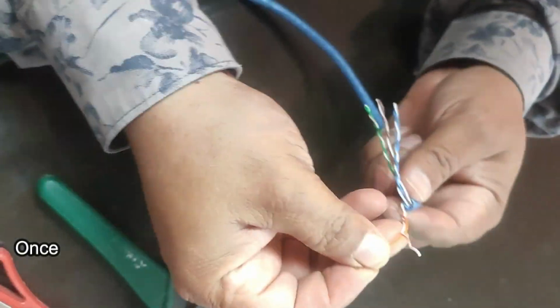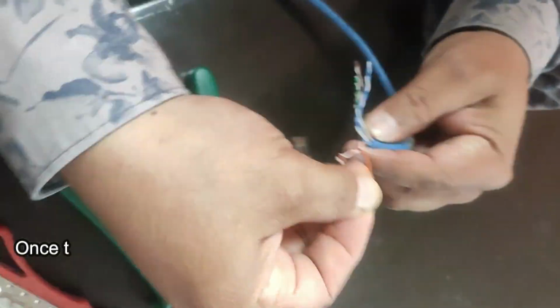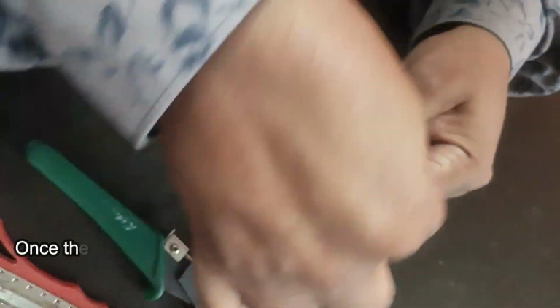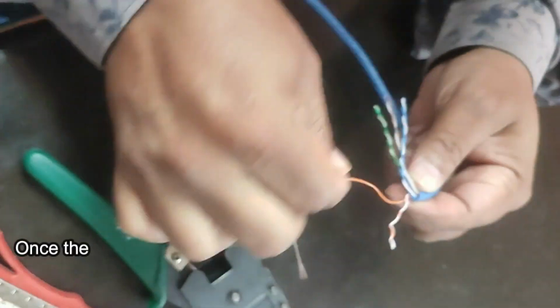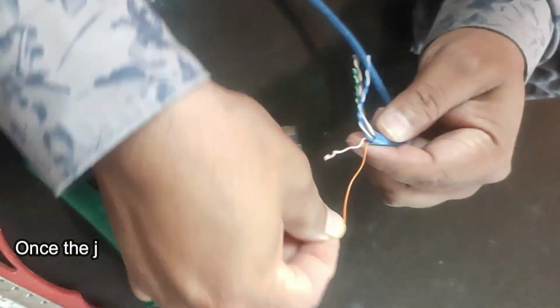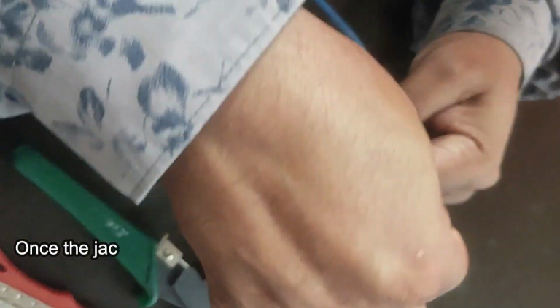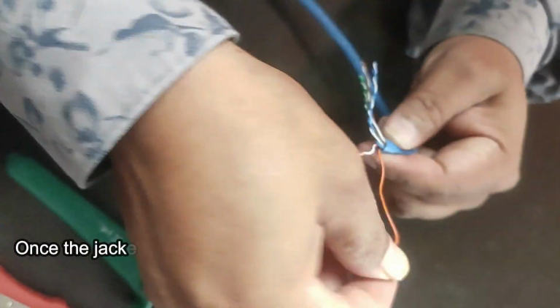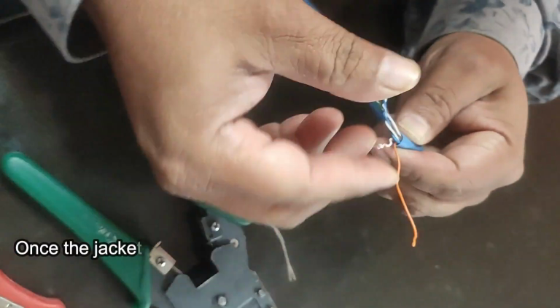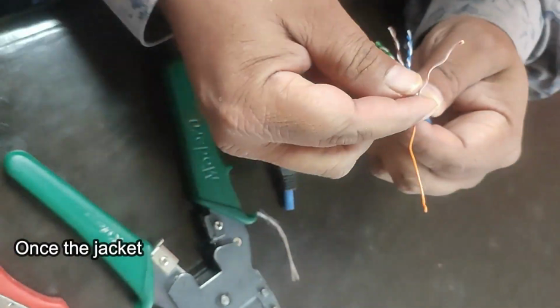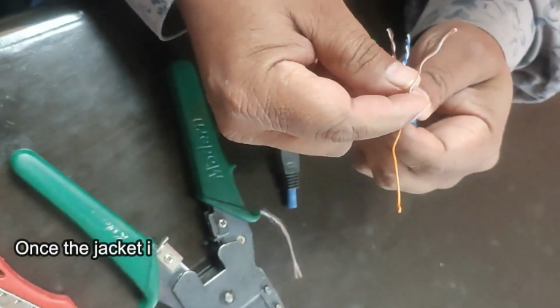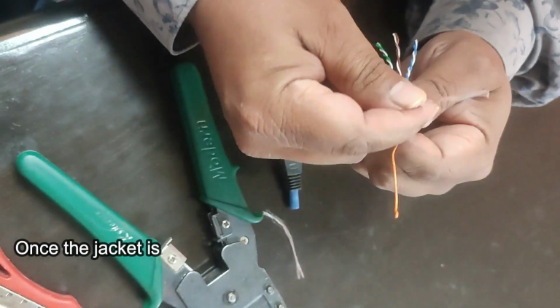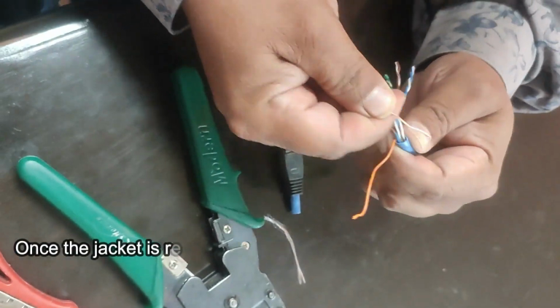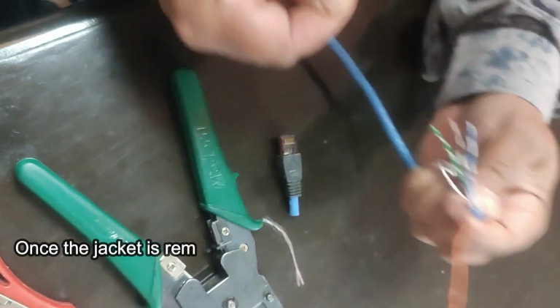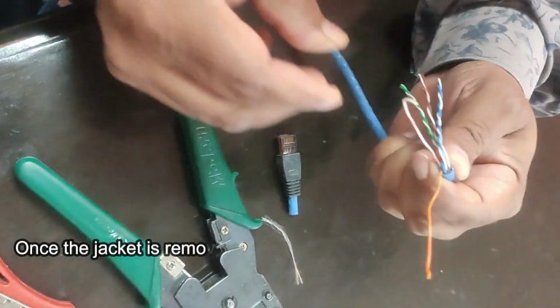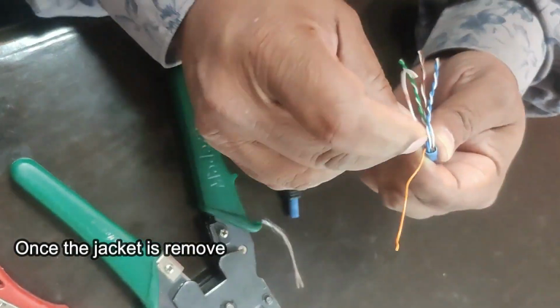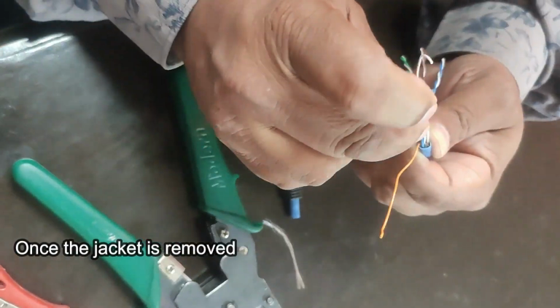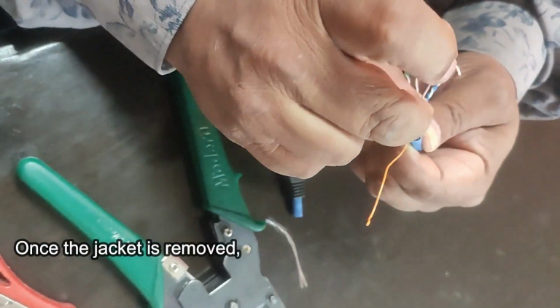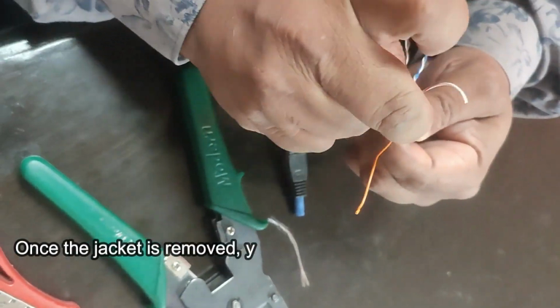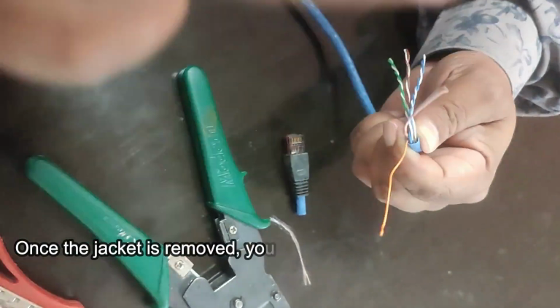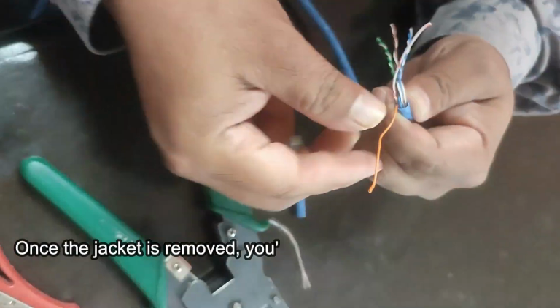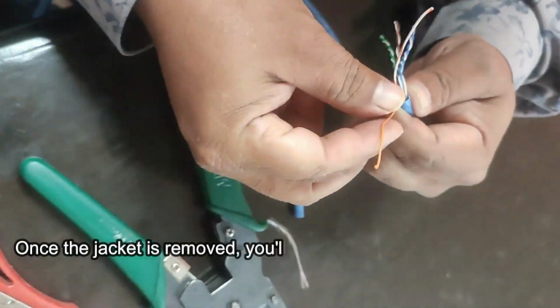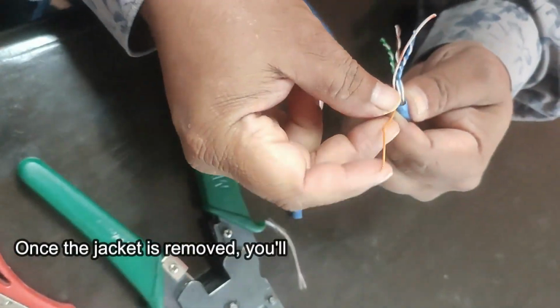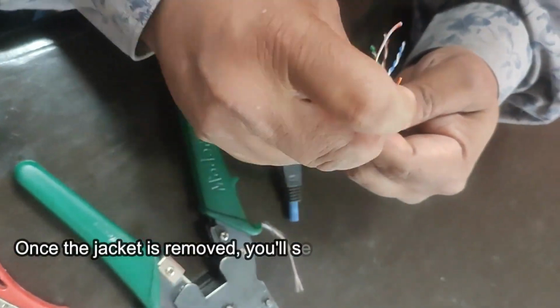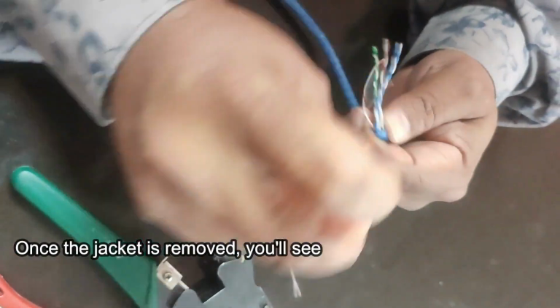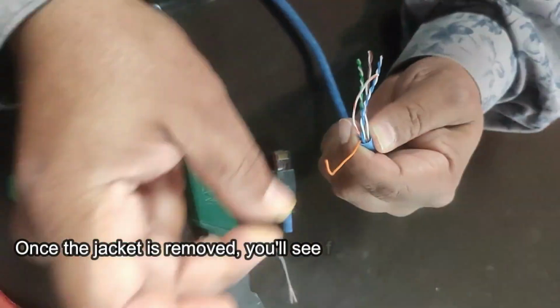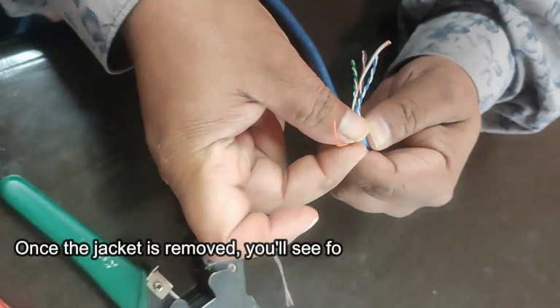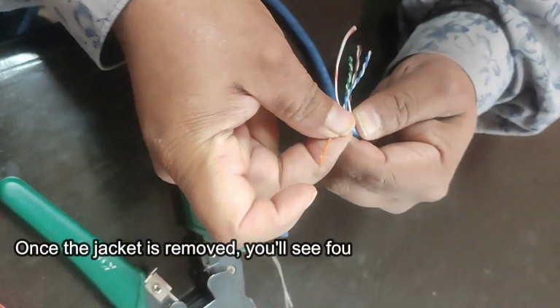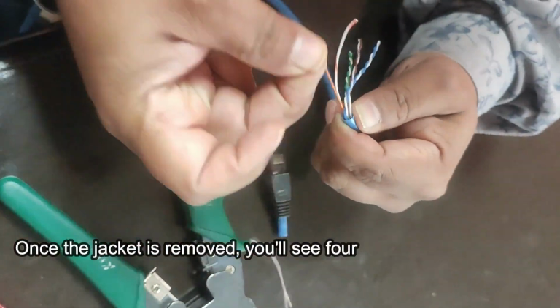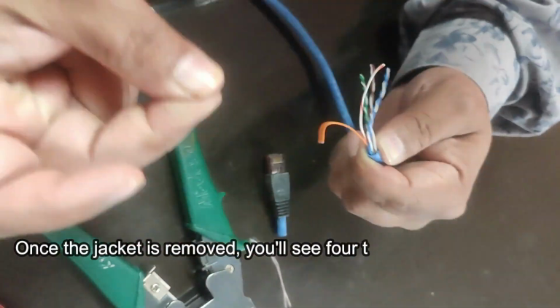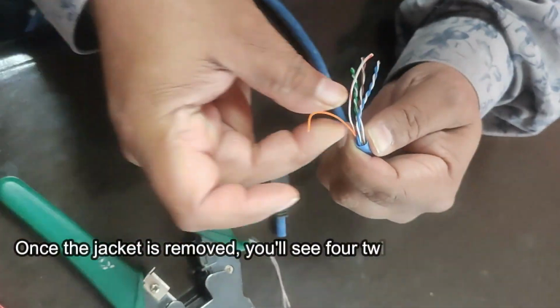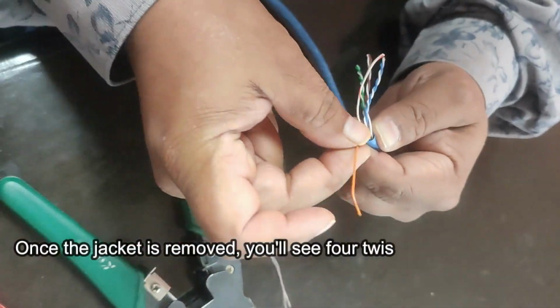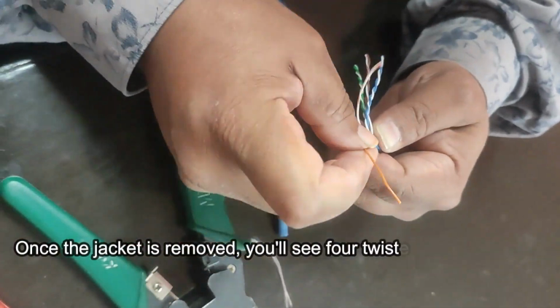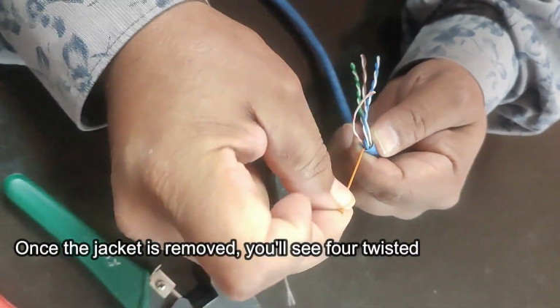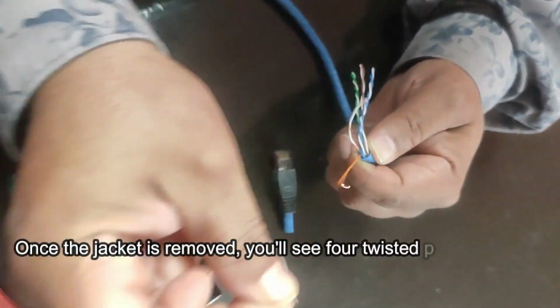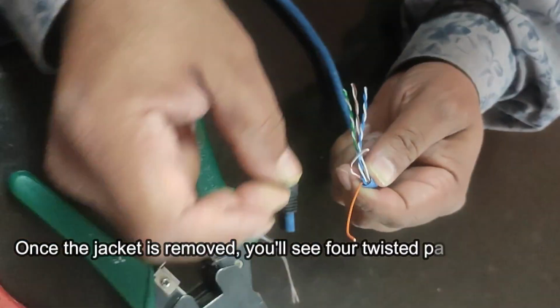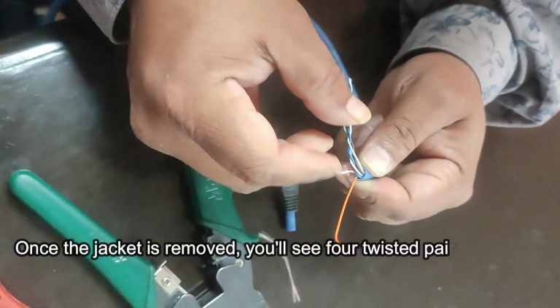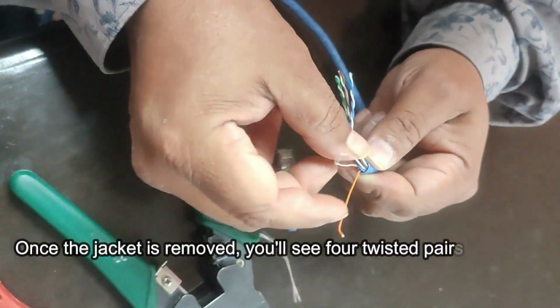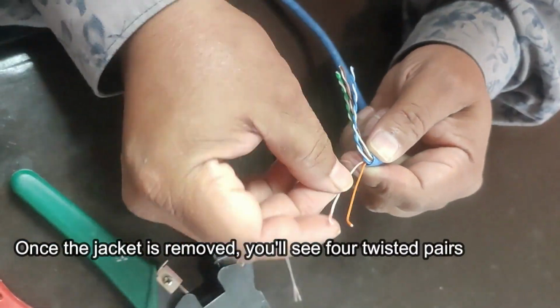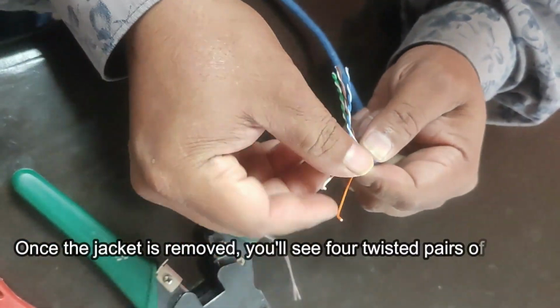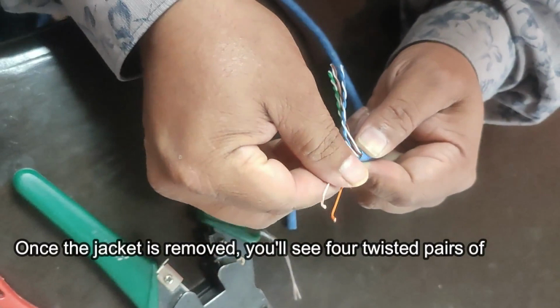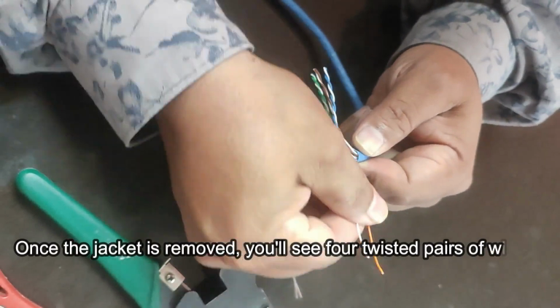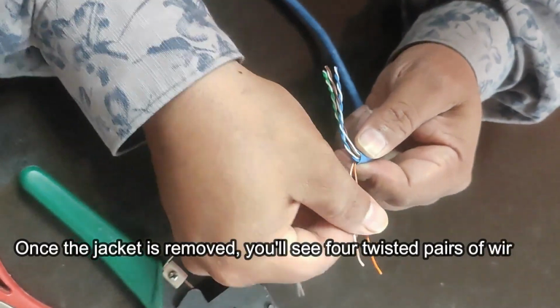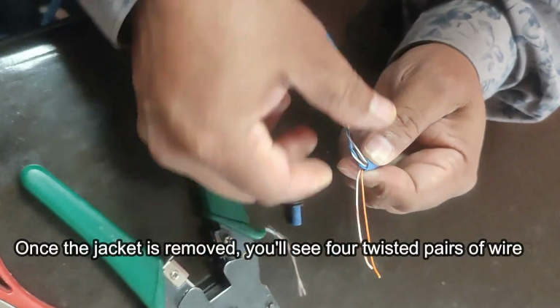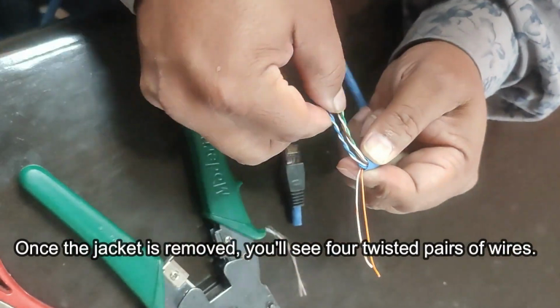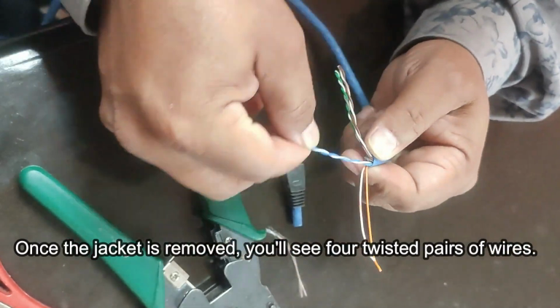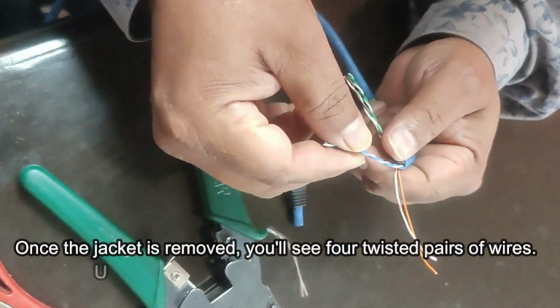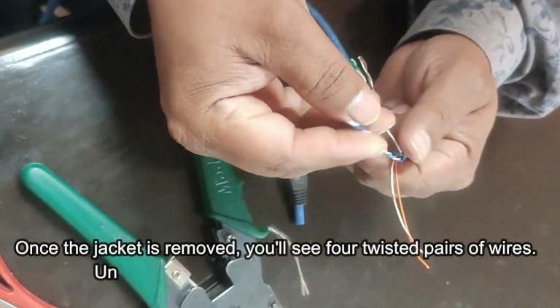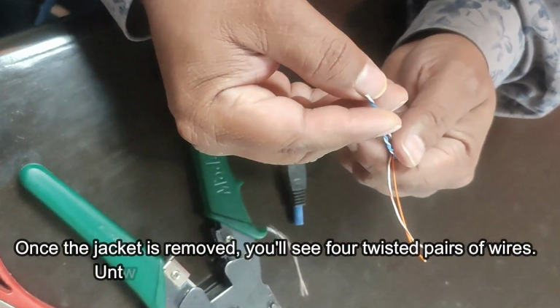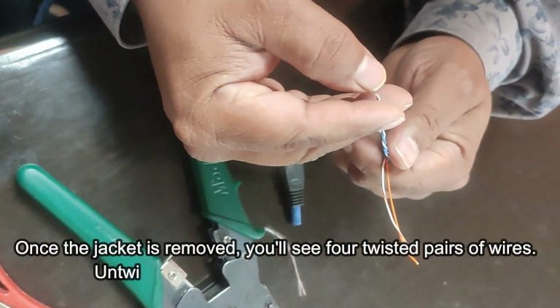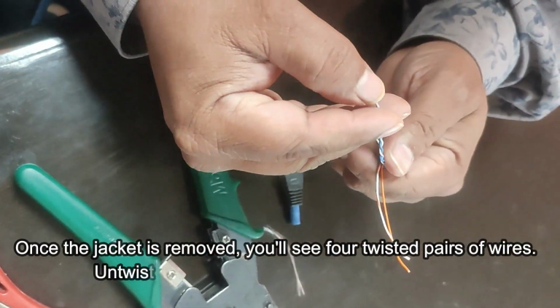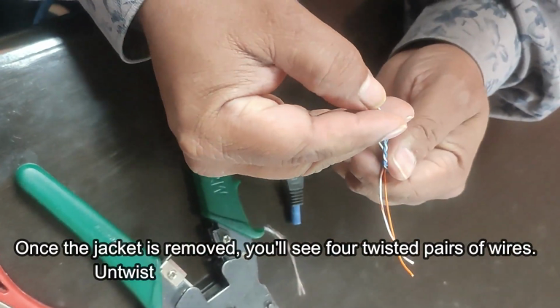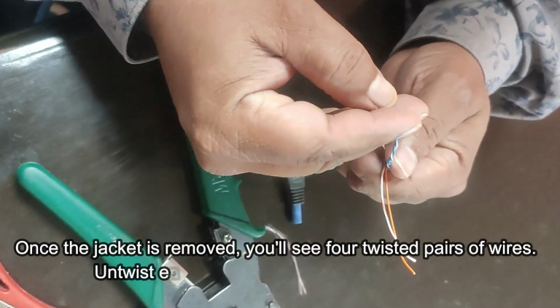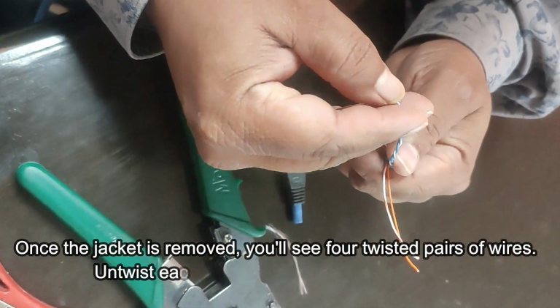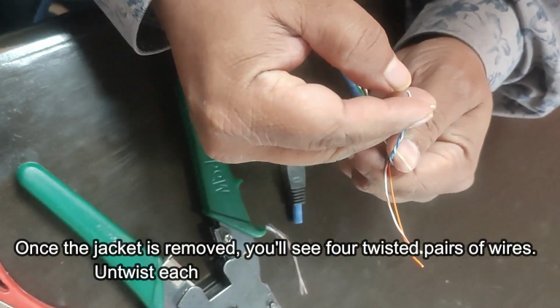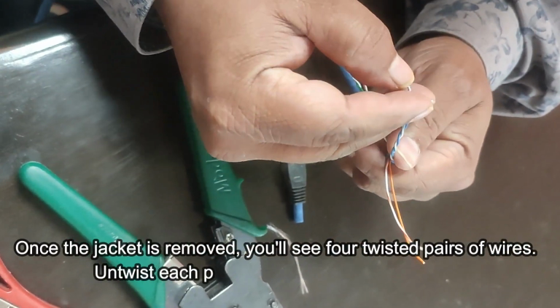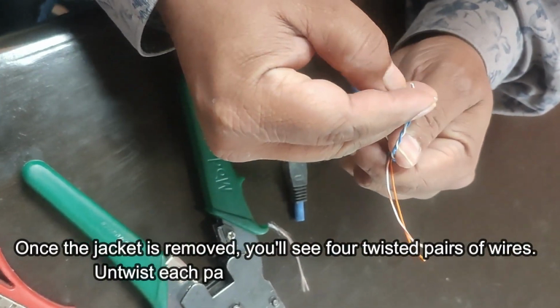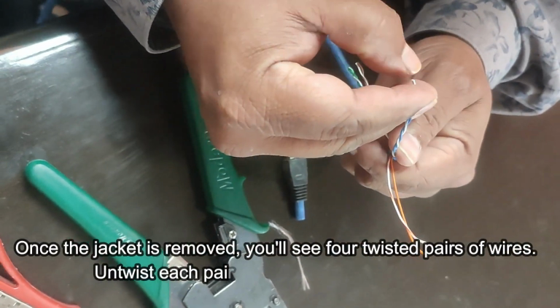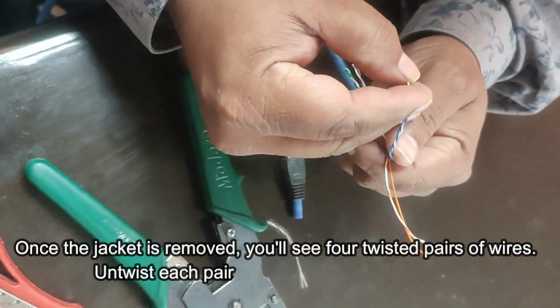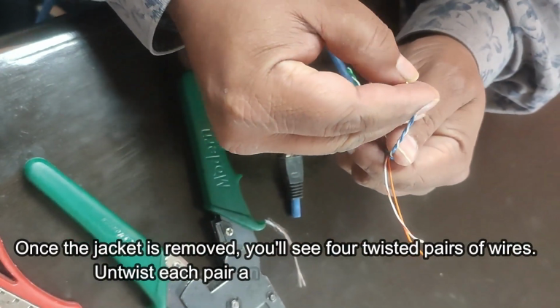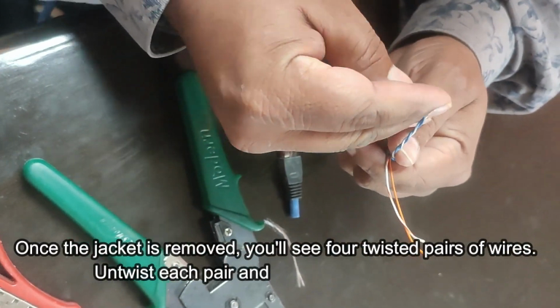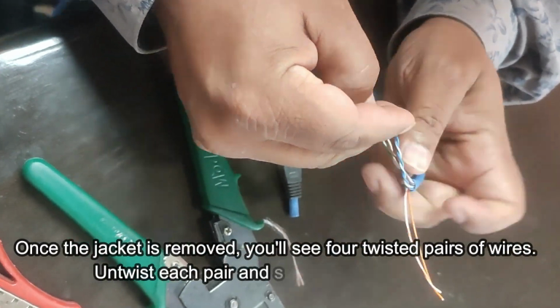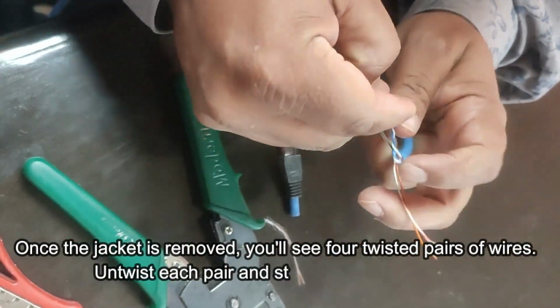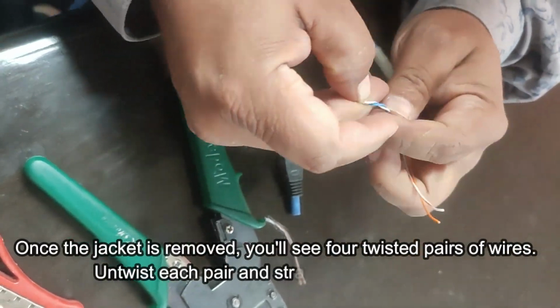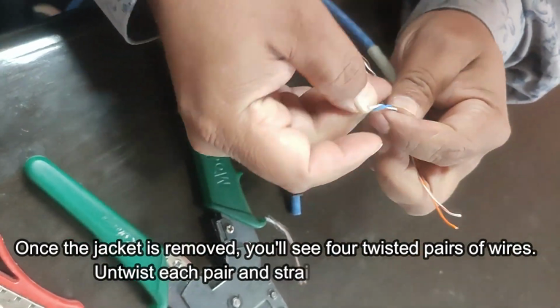Once the jacket is removed, you will see four twisted pairs of wires. Untwist each pair and straighten the wires out.